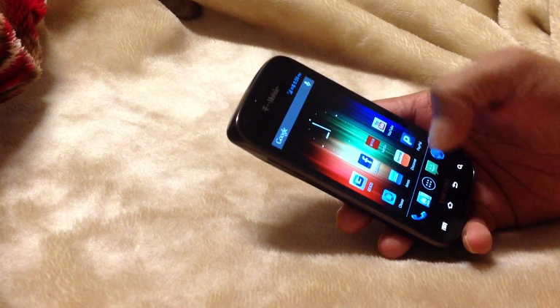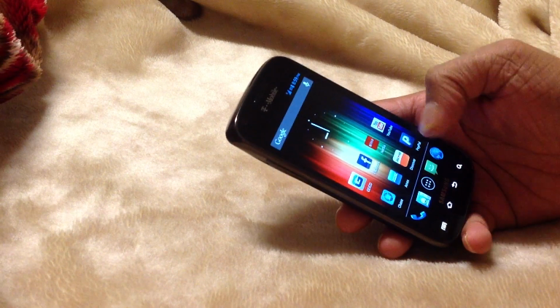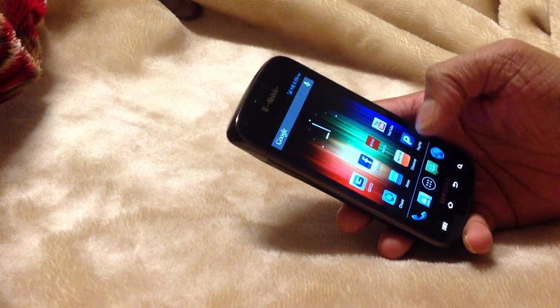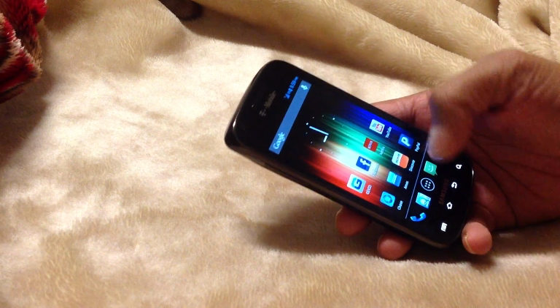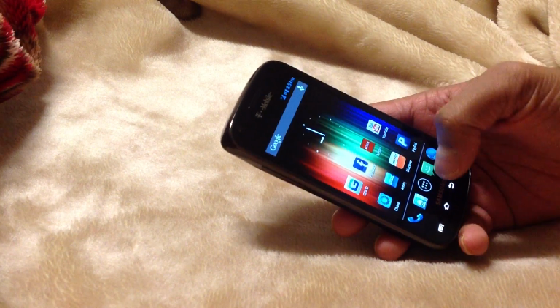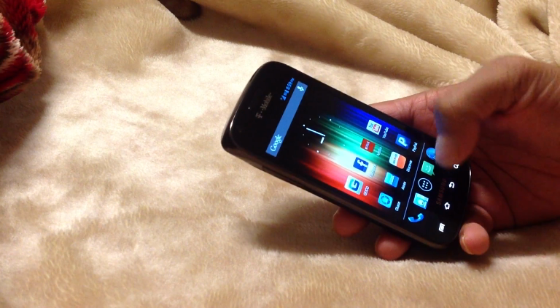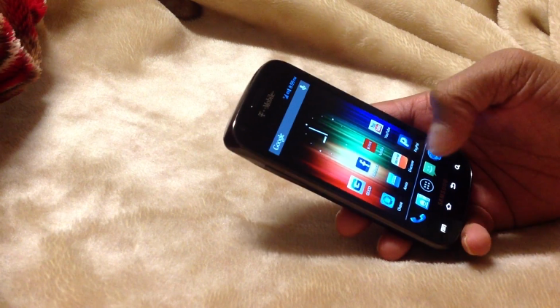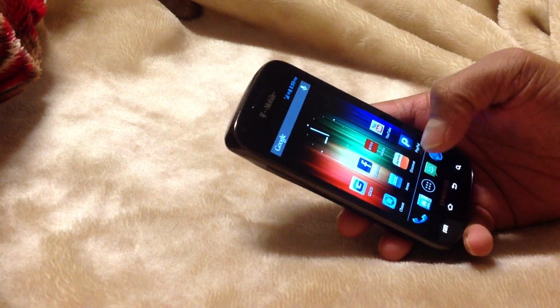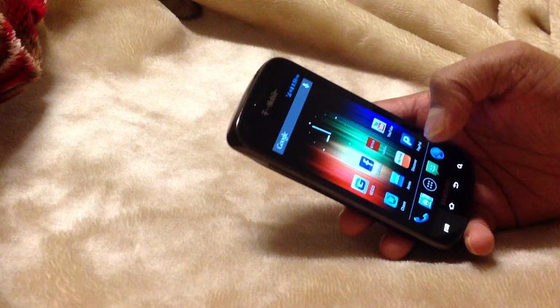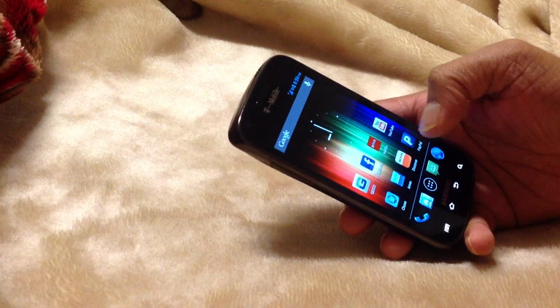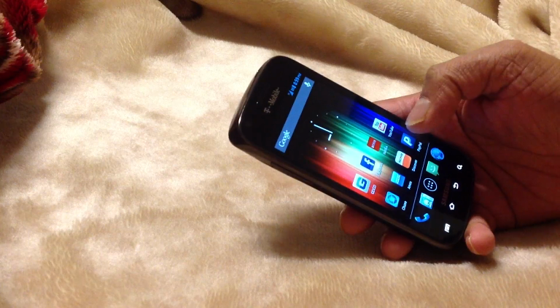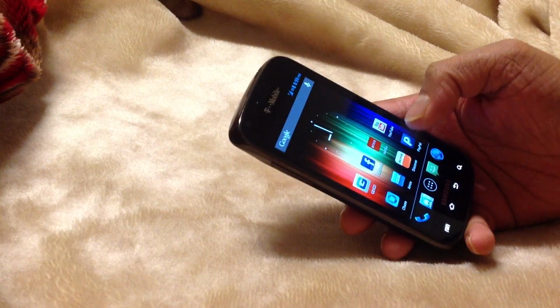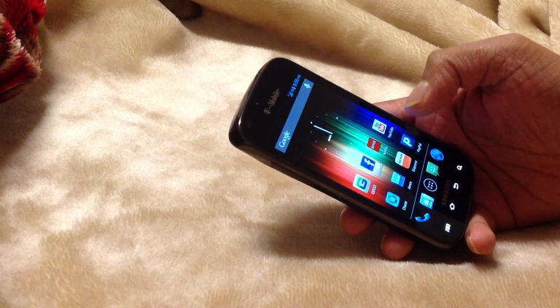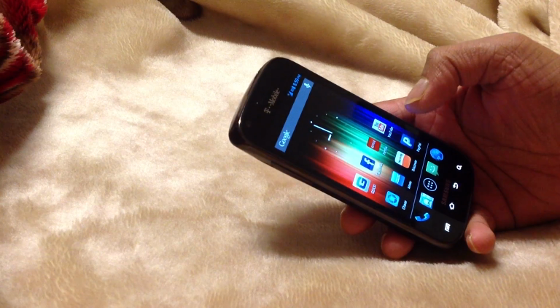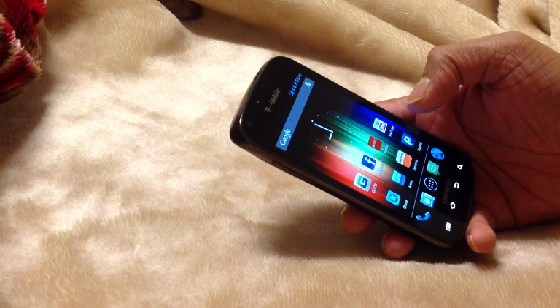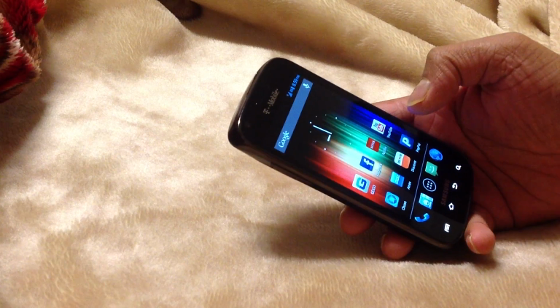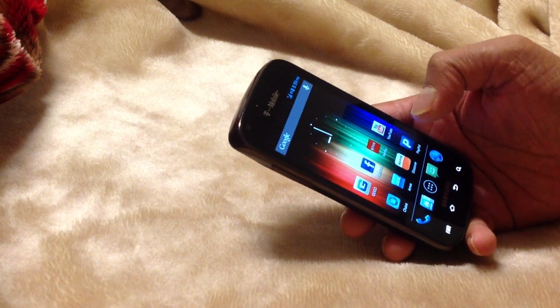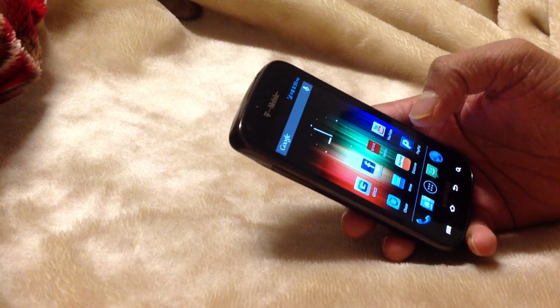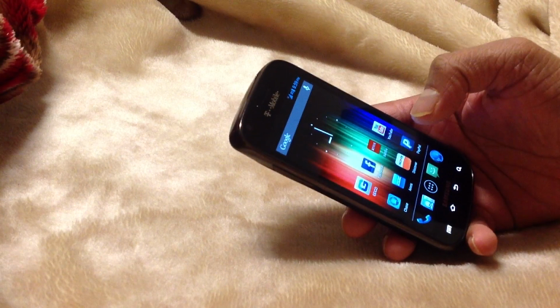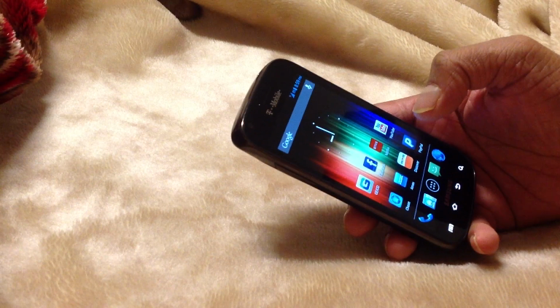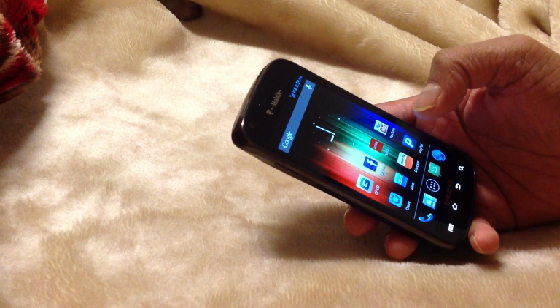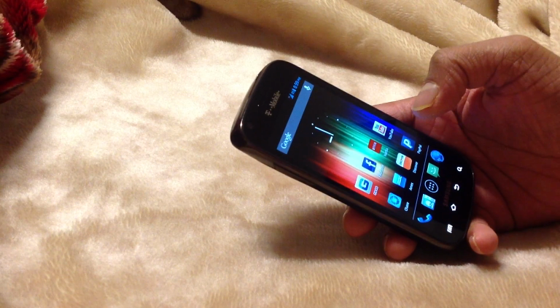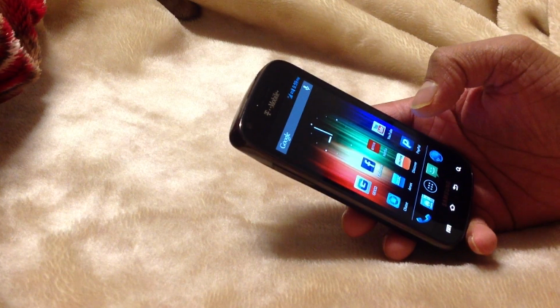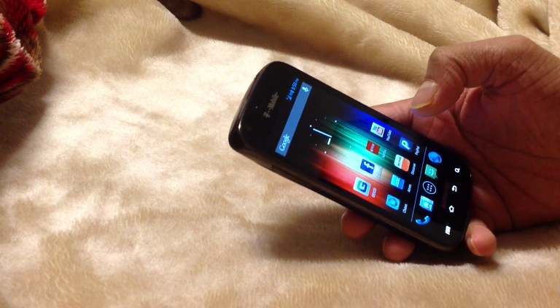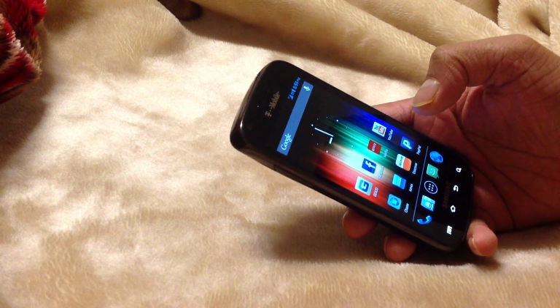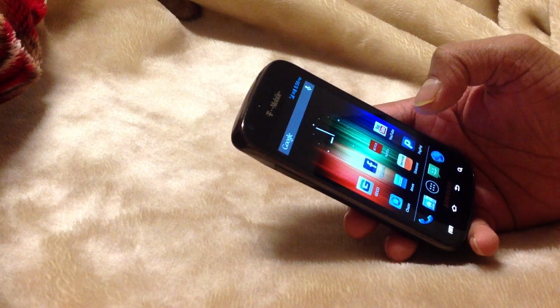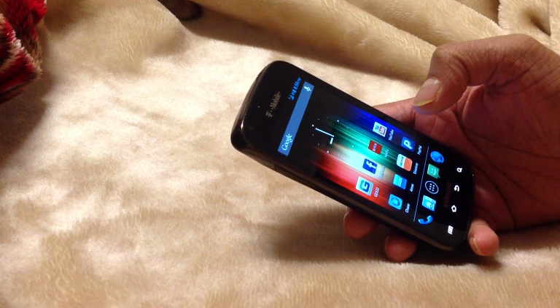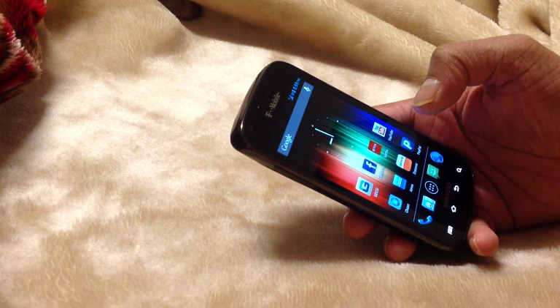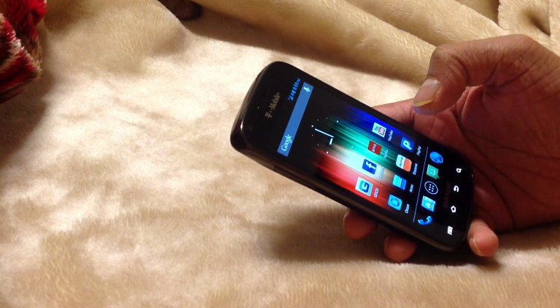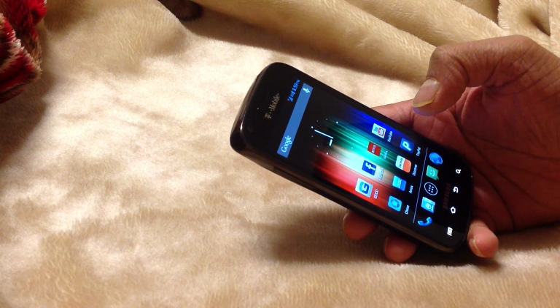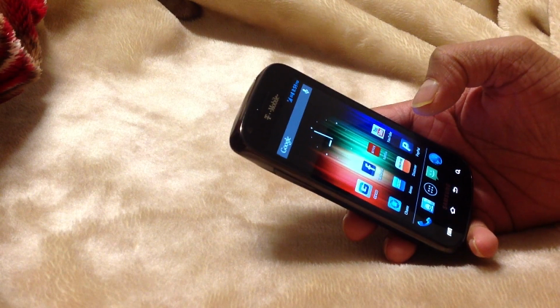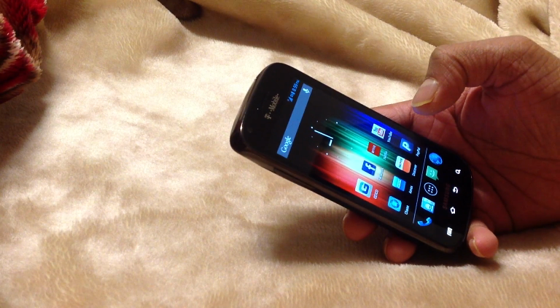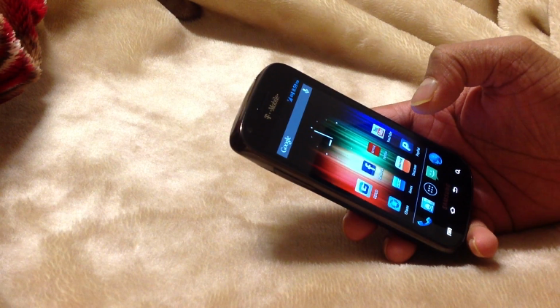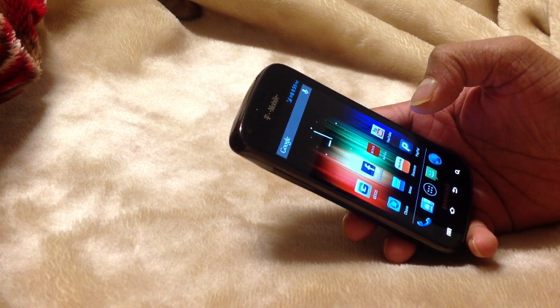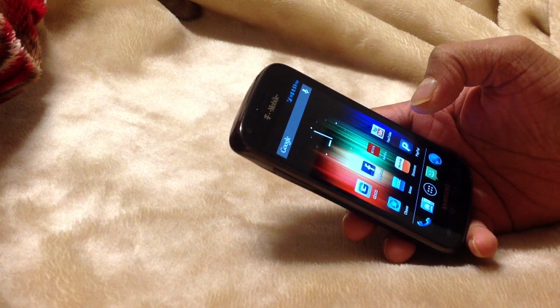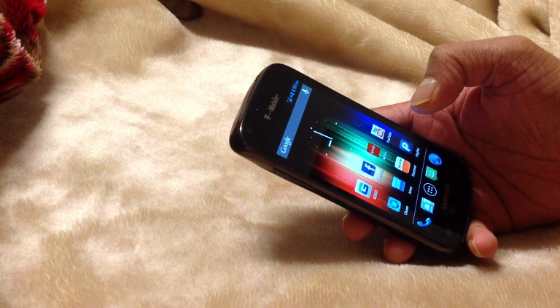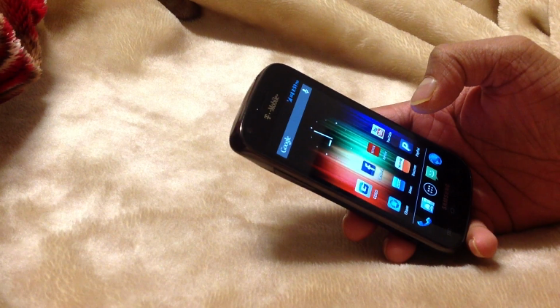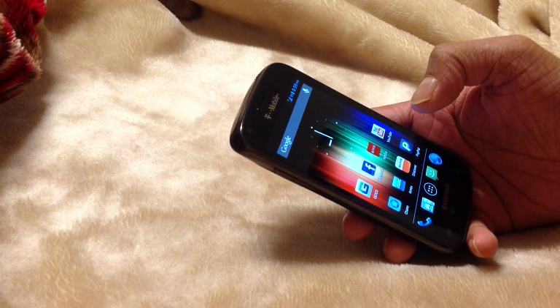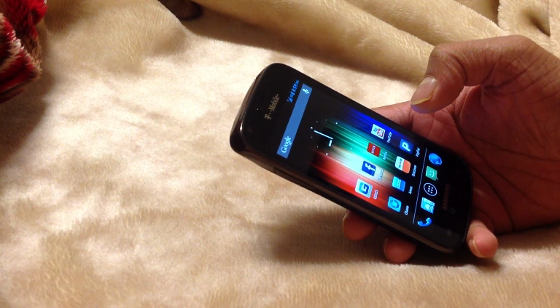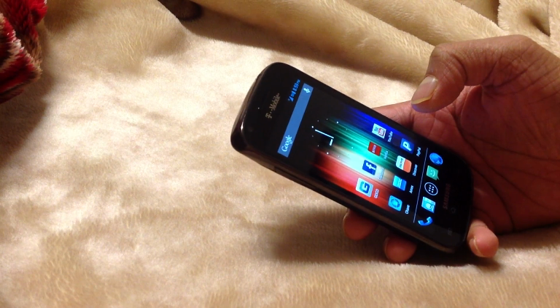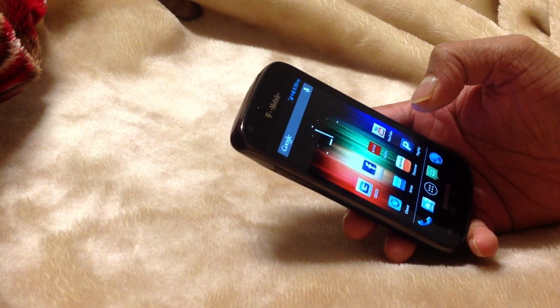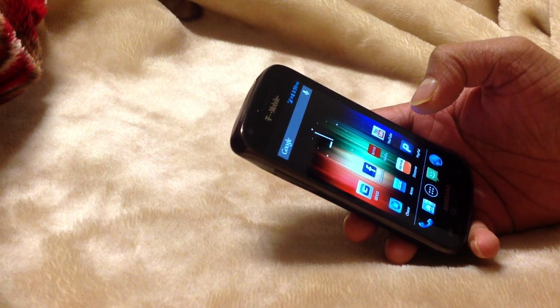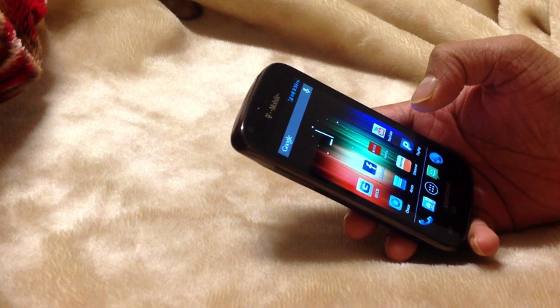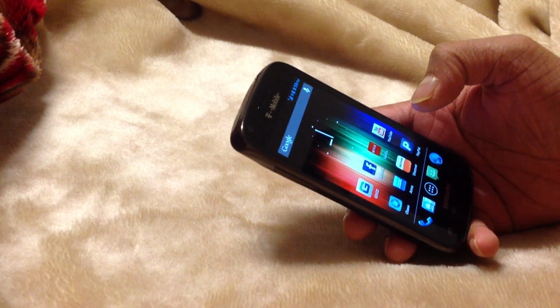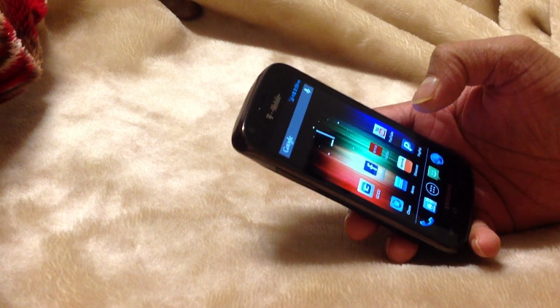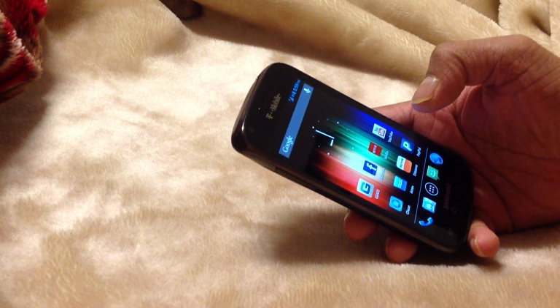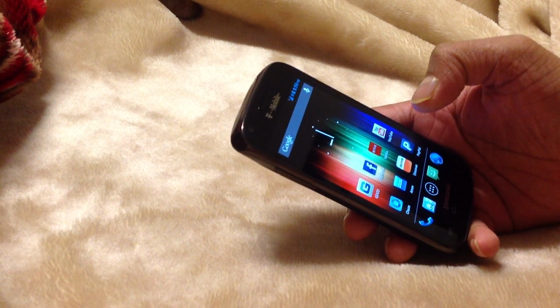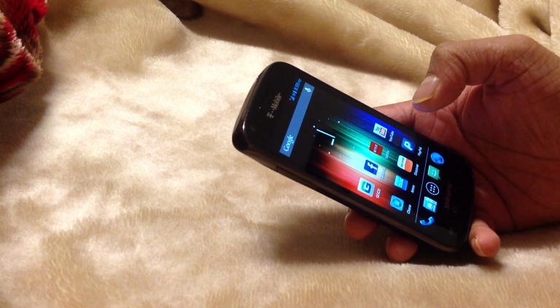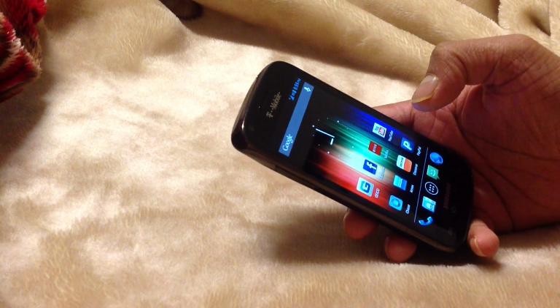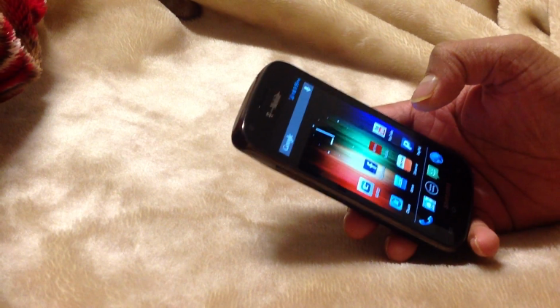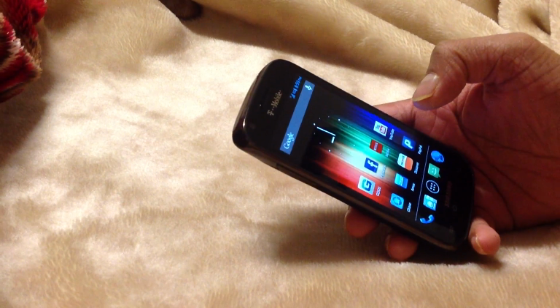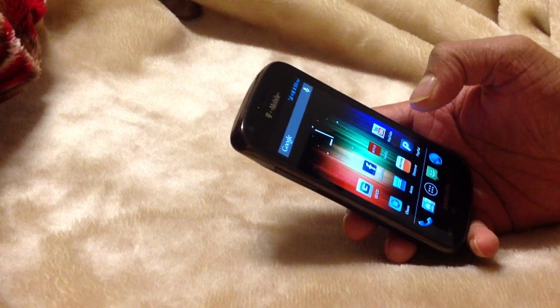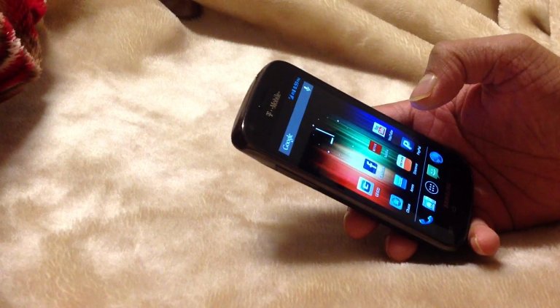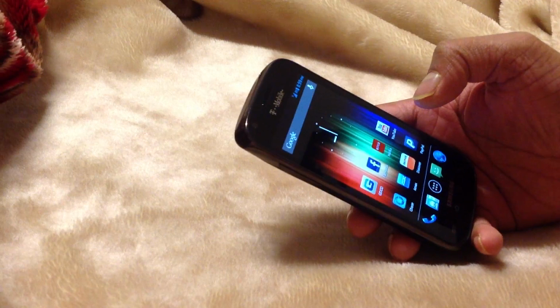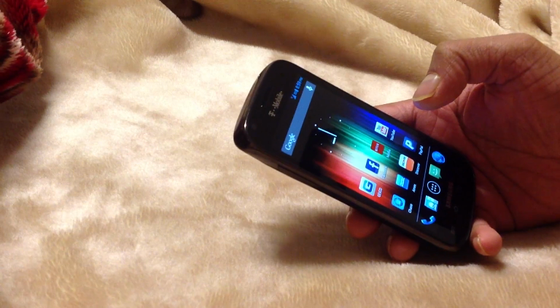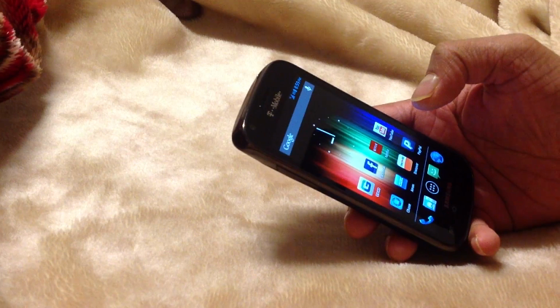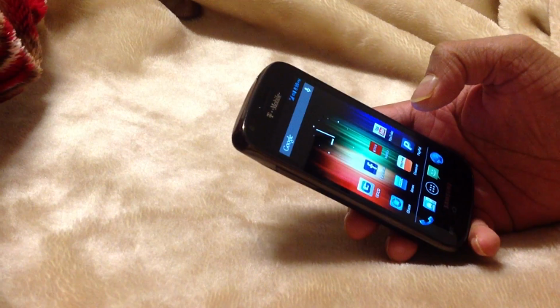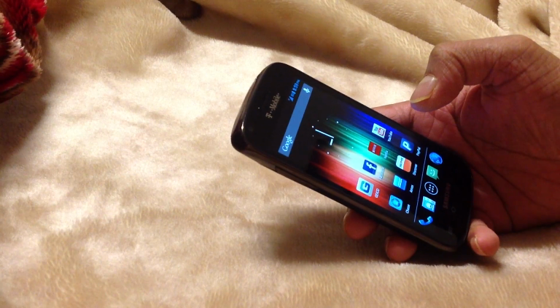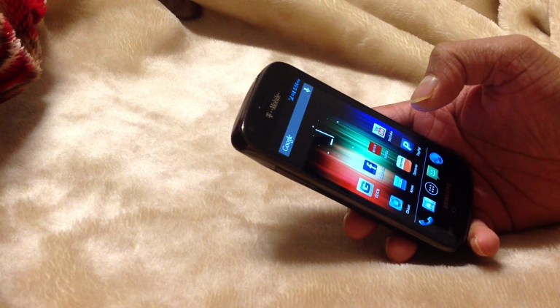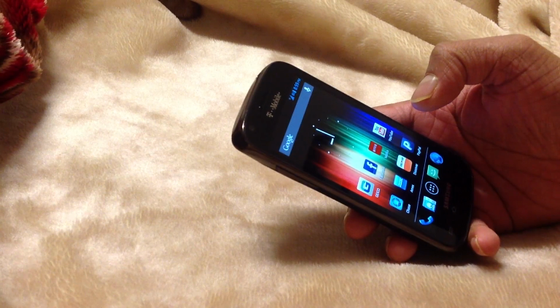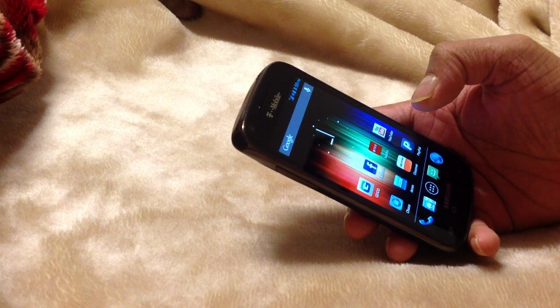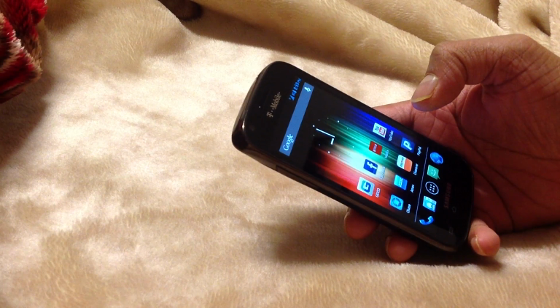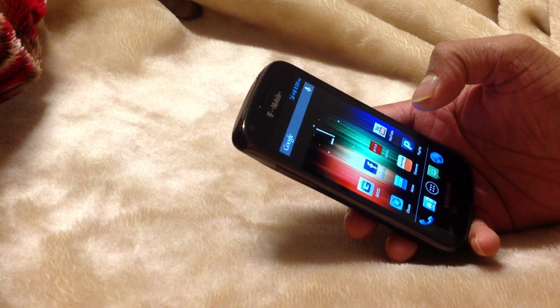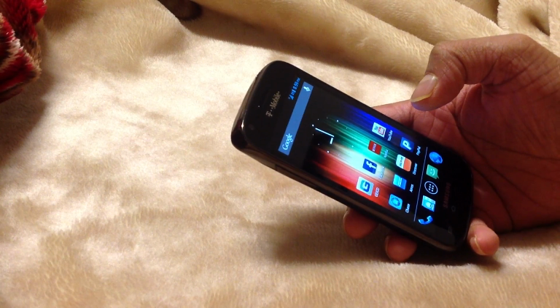Everything works — YouTube, camera, Bluetooth, anything, WiFi. It's a fully stable ROM.